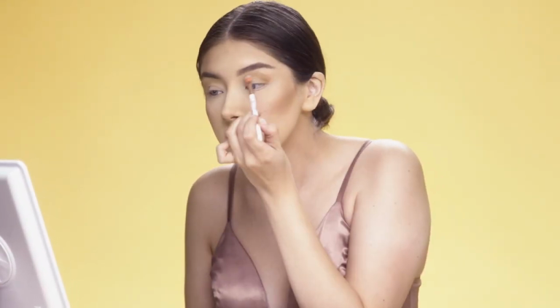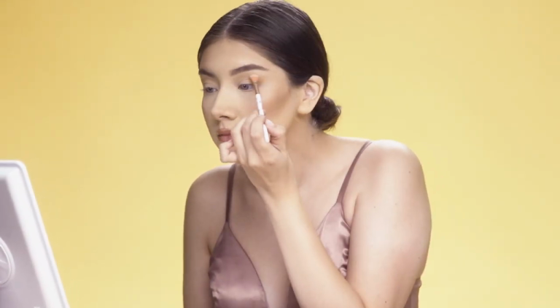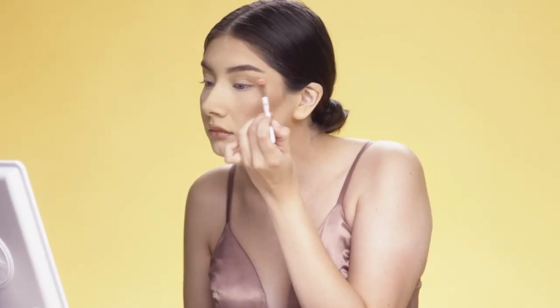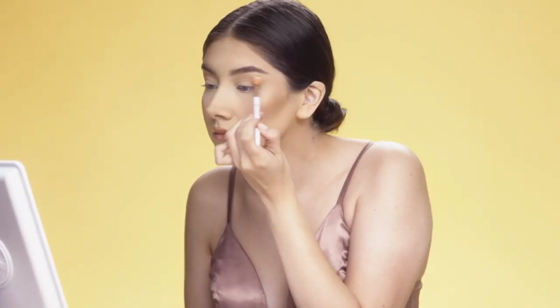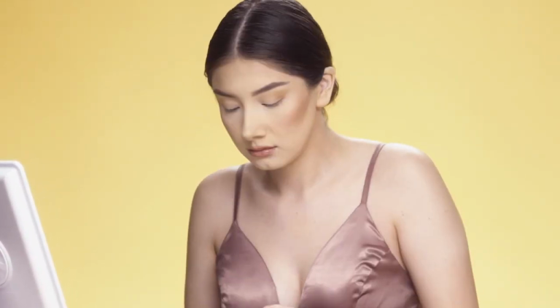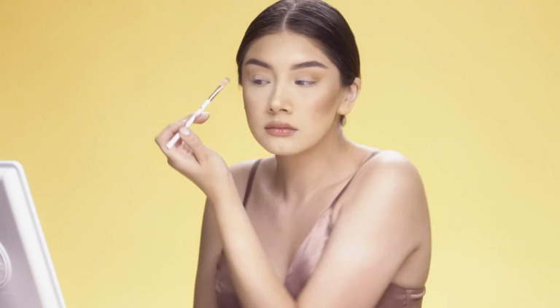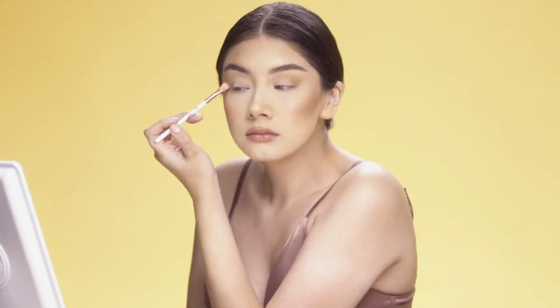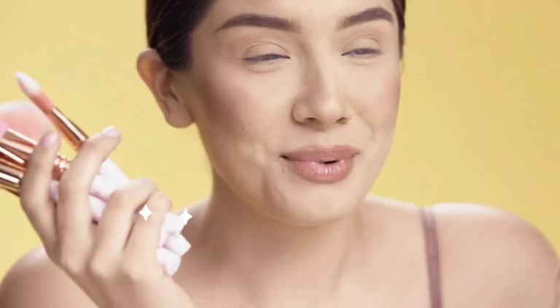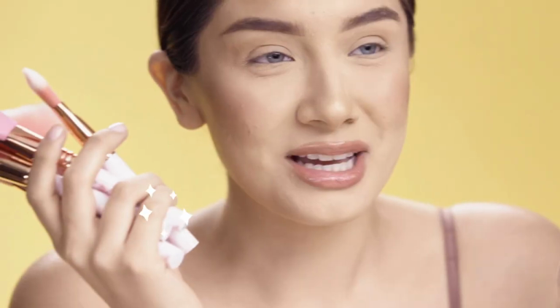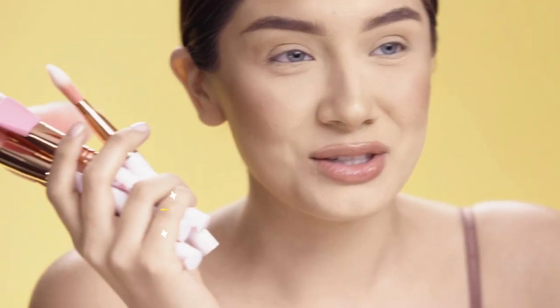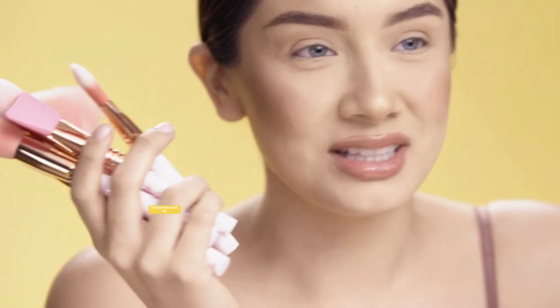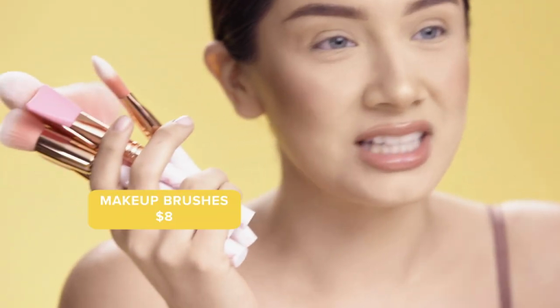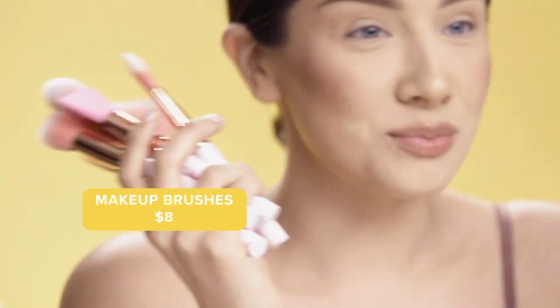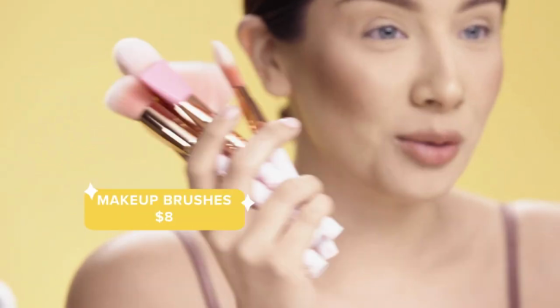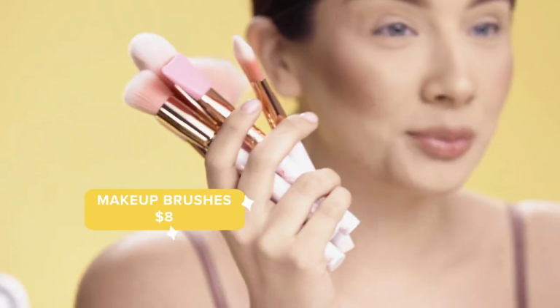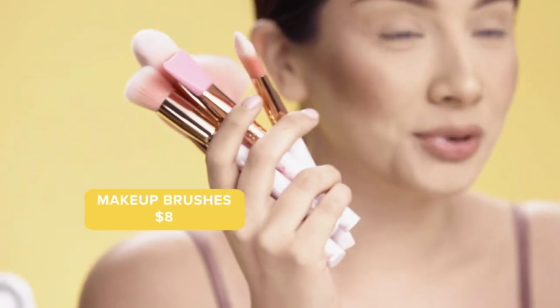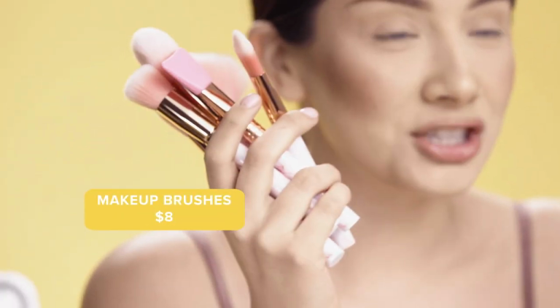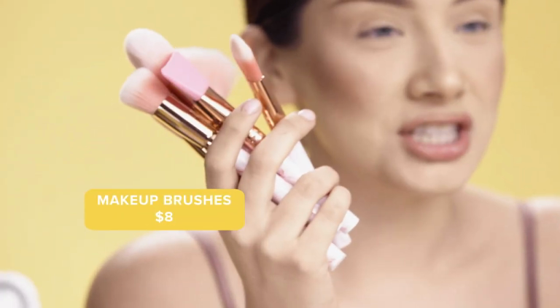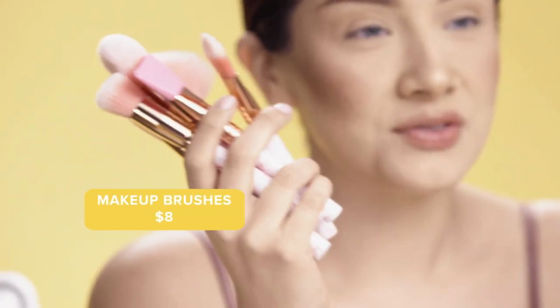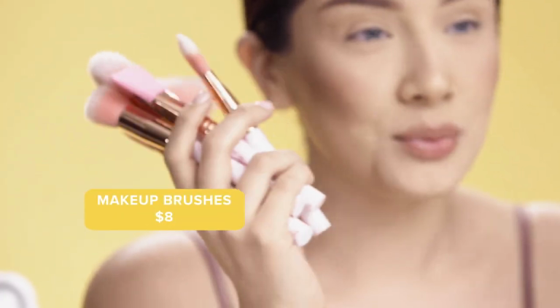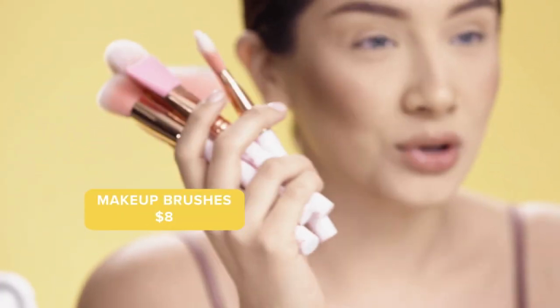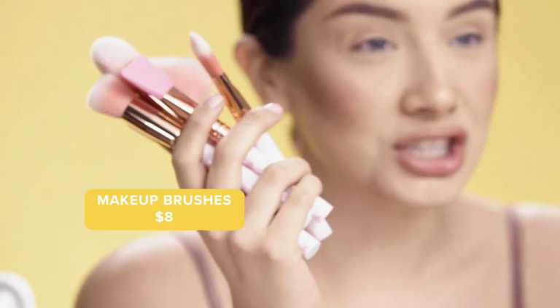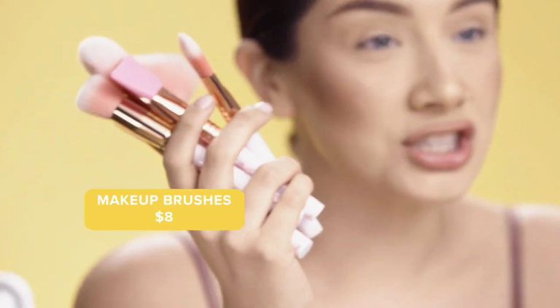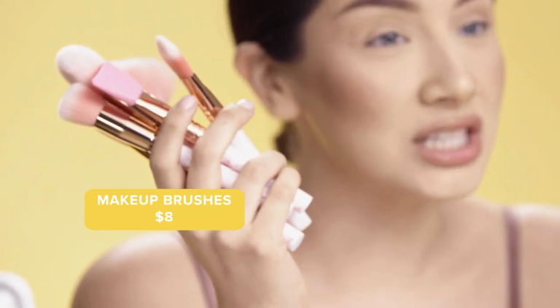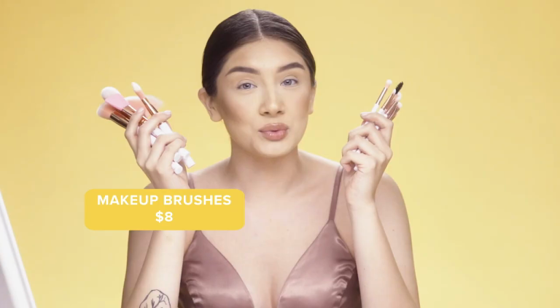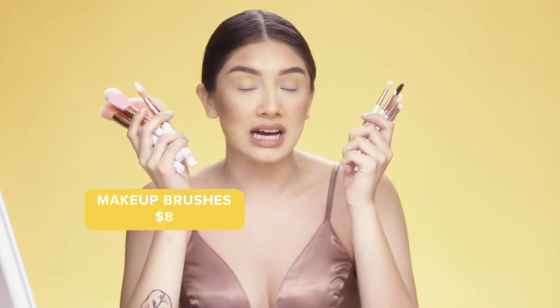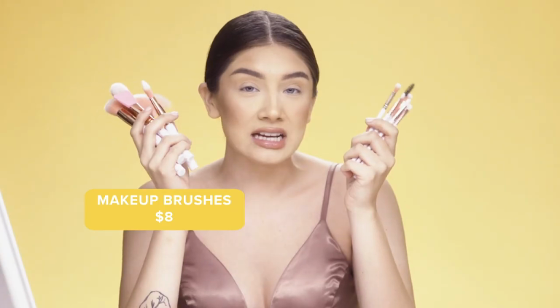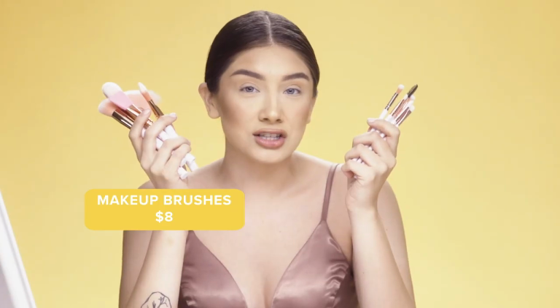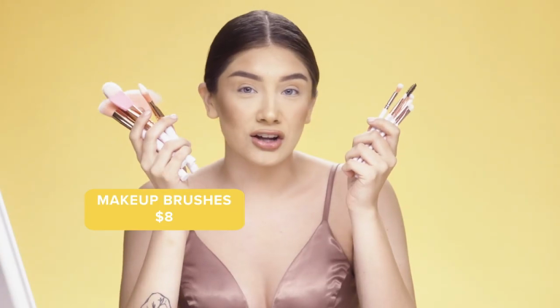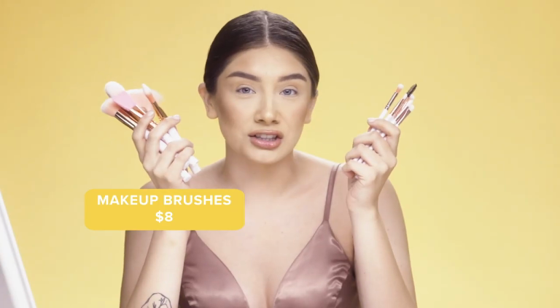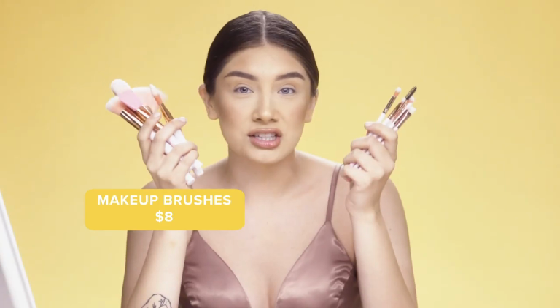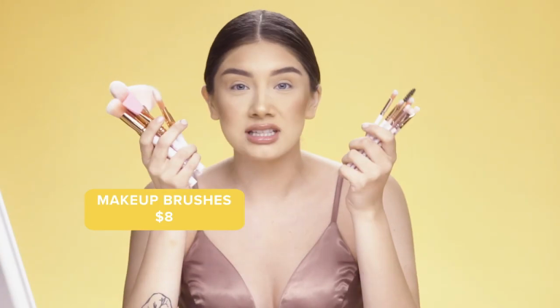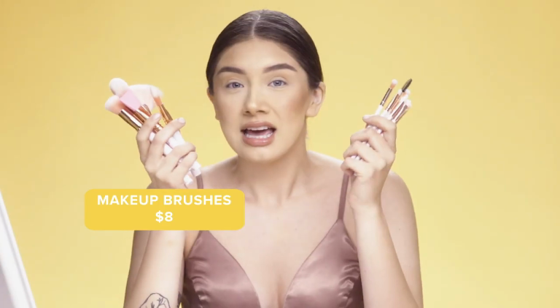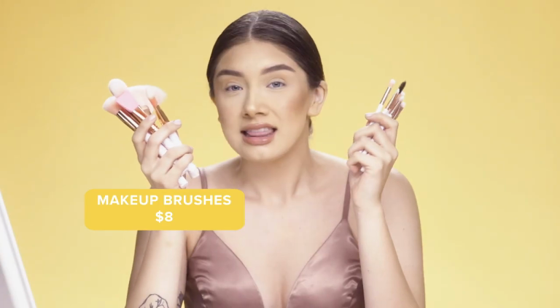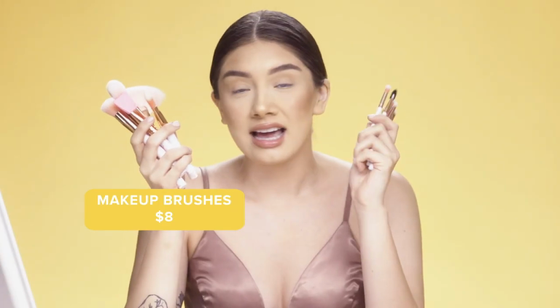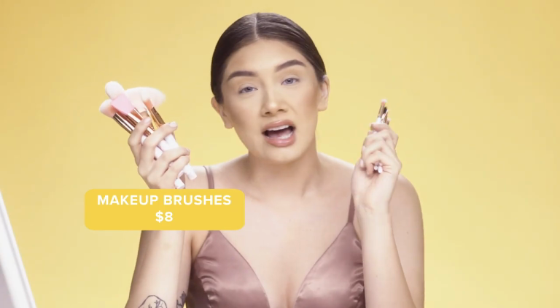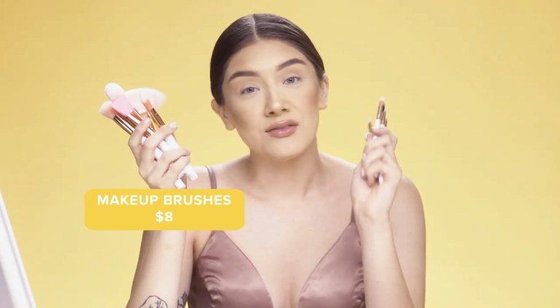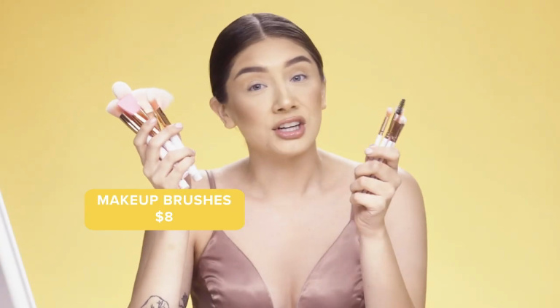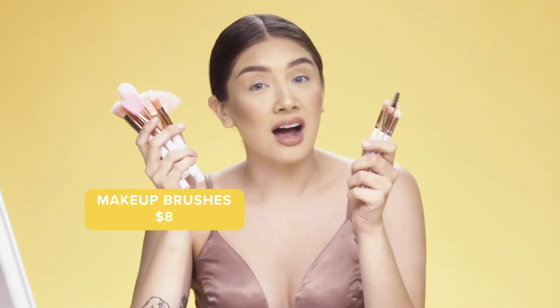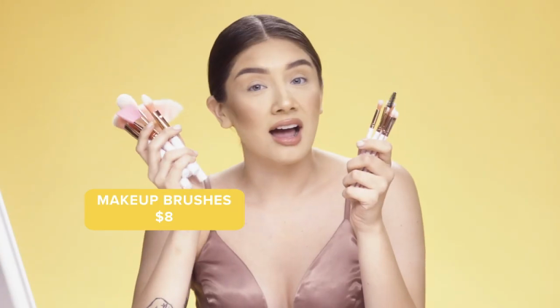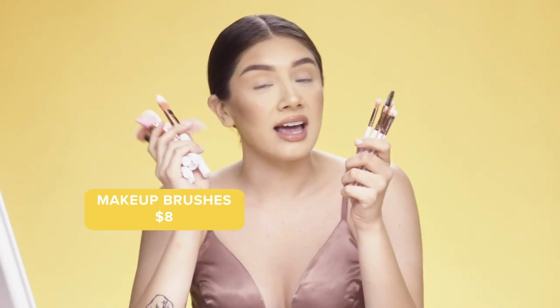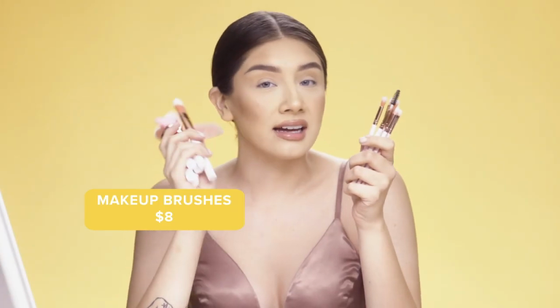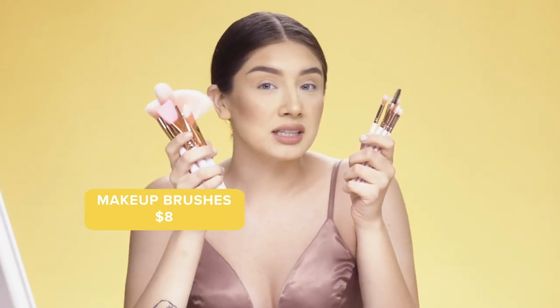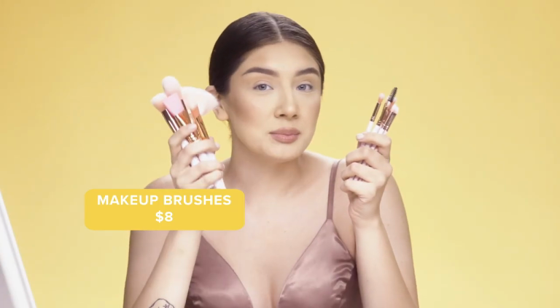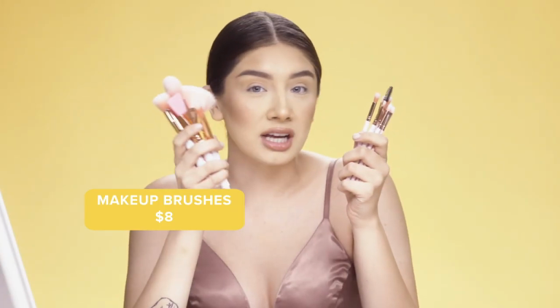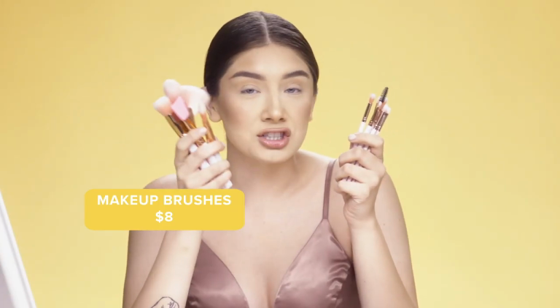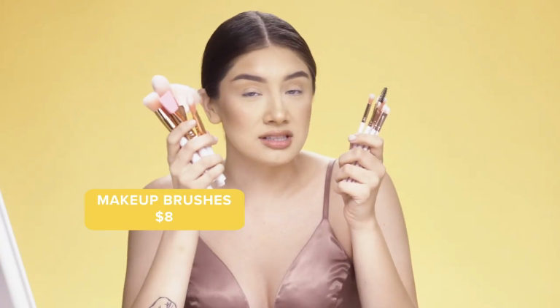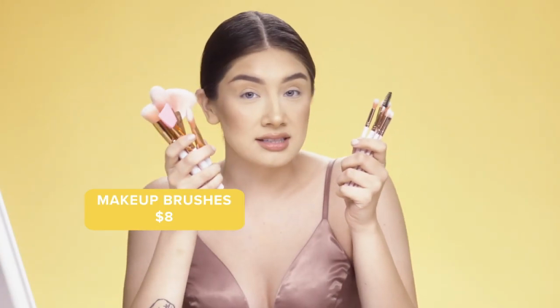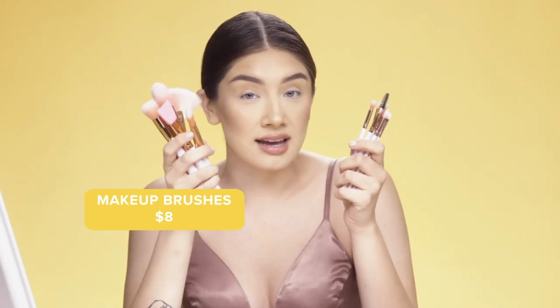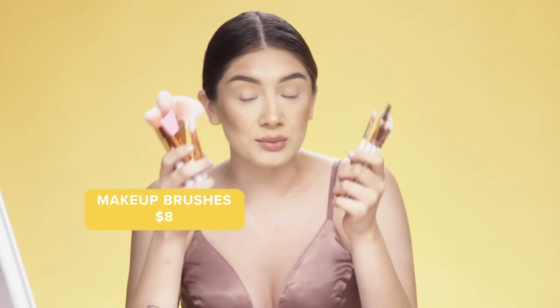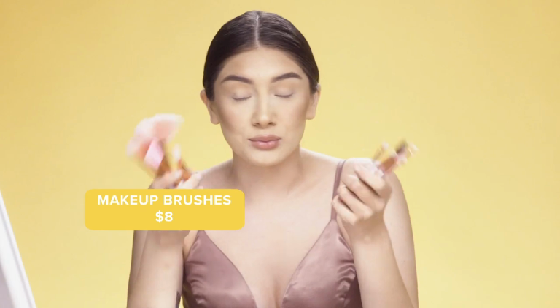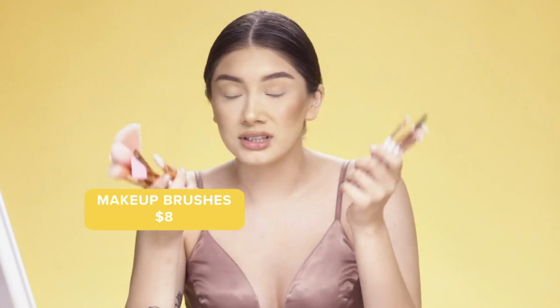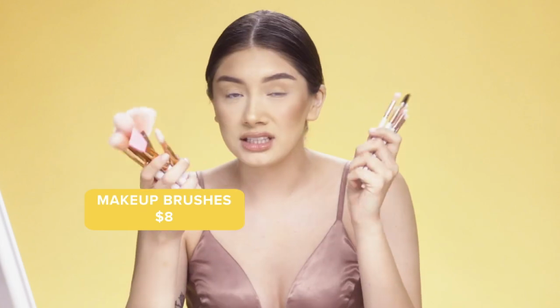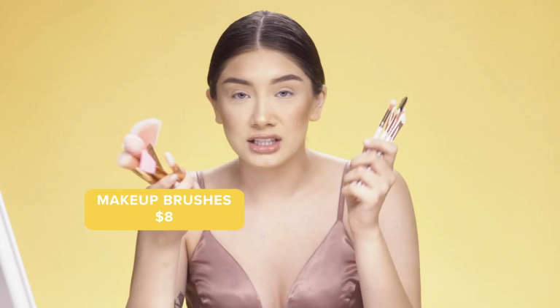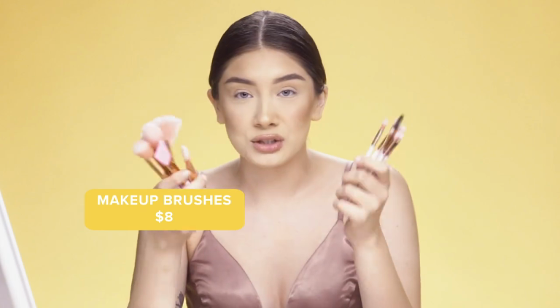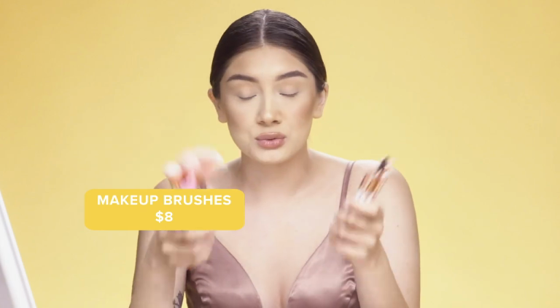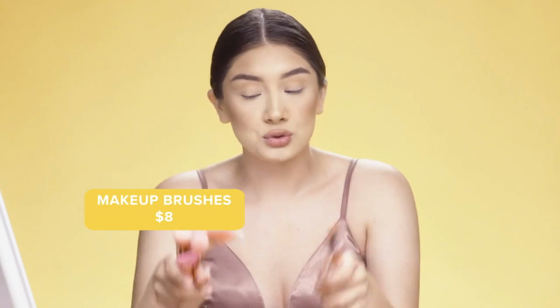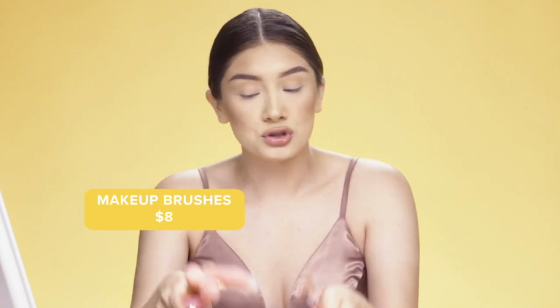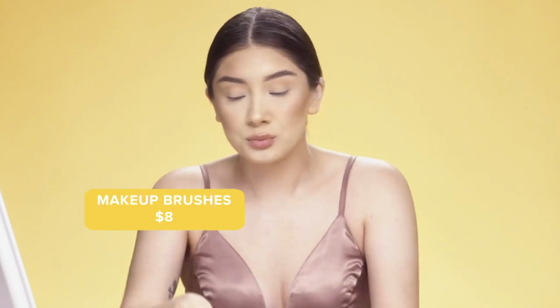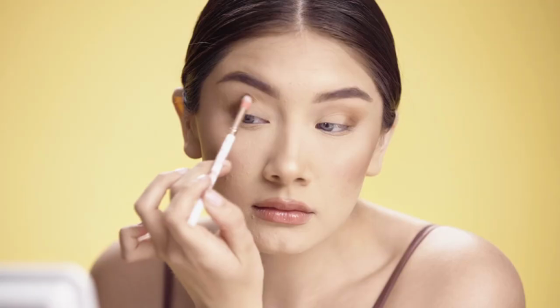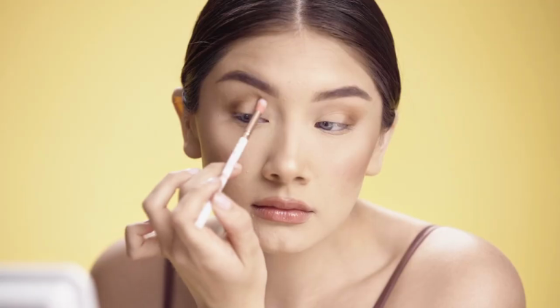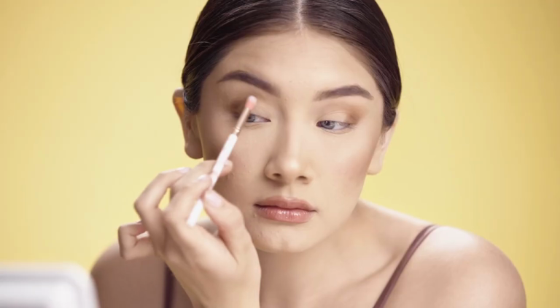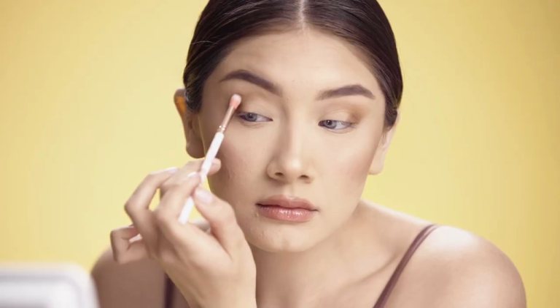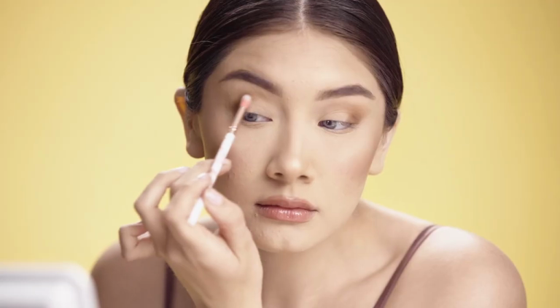I'm going to start off by using these marble brushes from Wish. These were $8.00 — they have an eye and complexion set, really cute and super blendable.